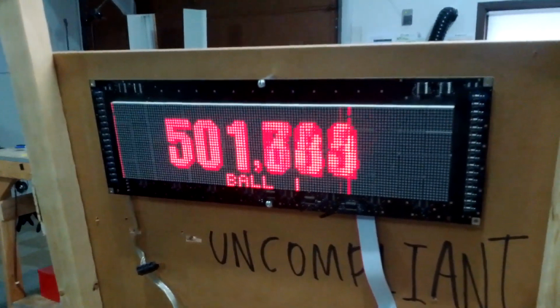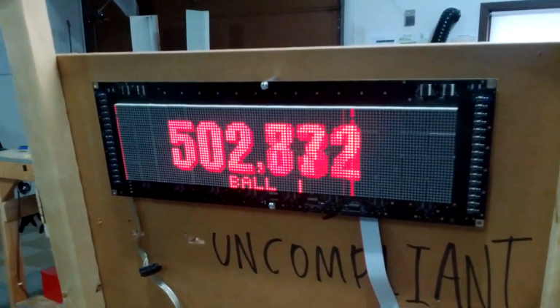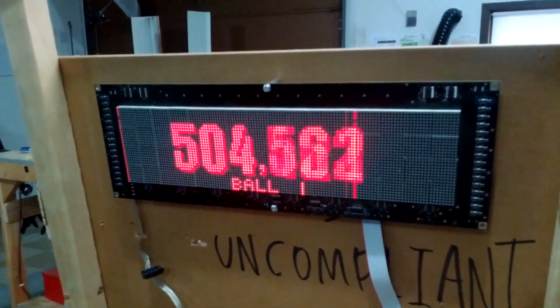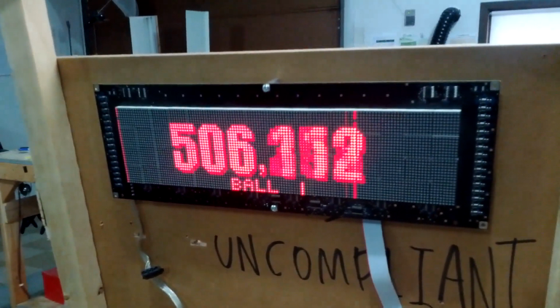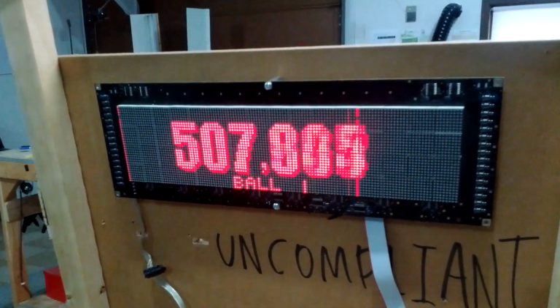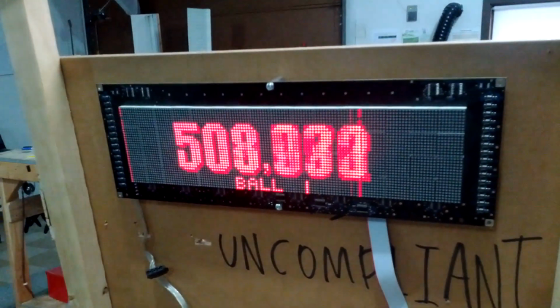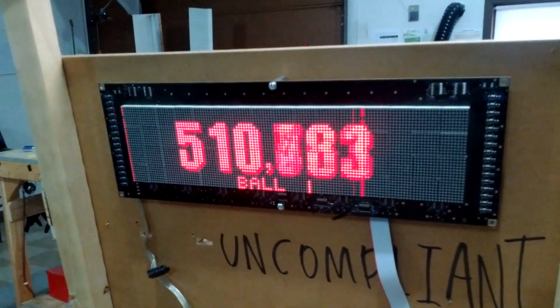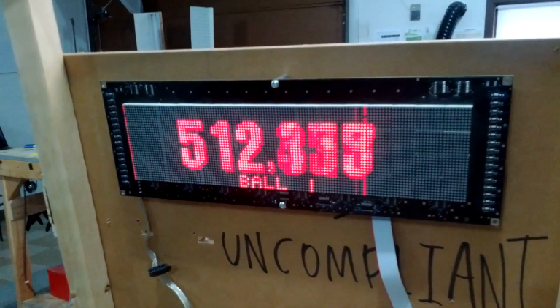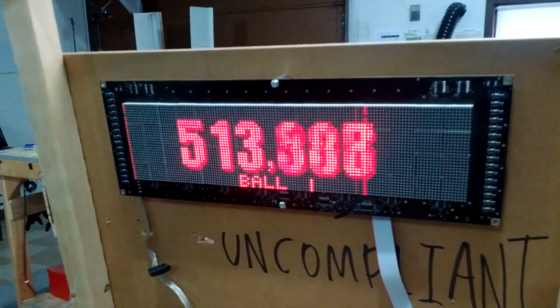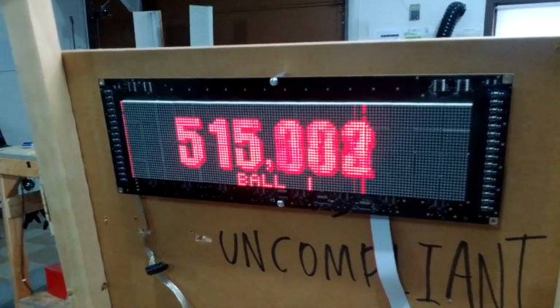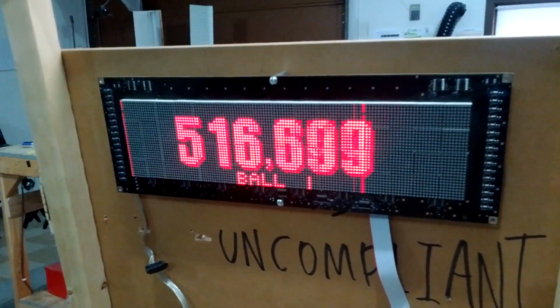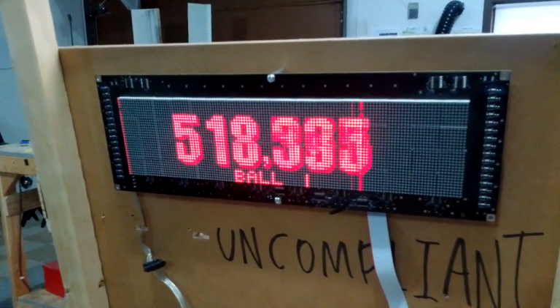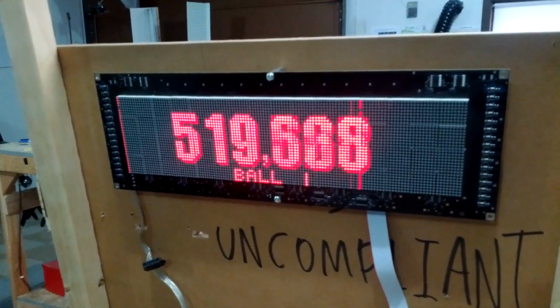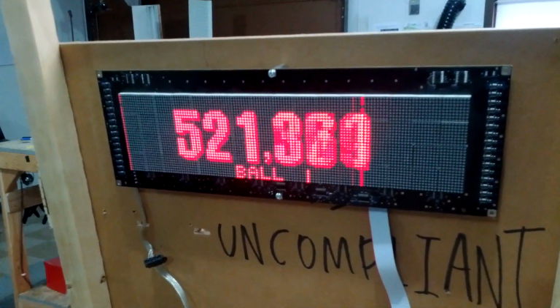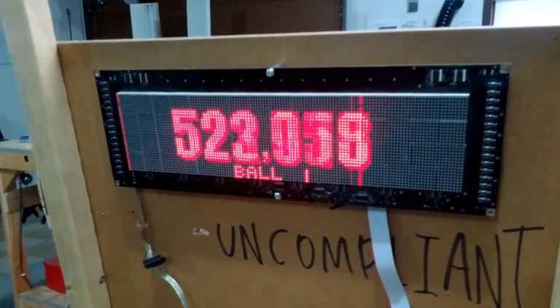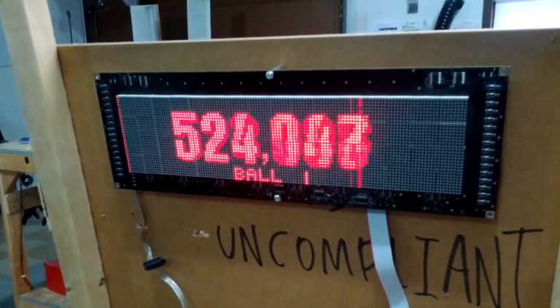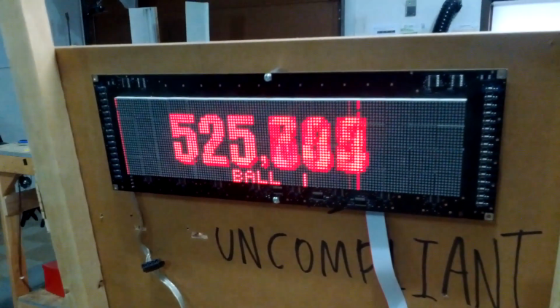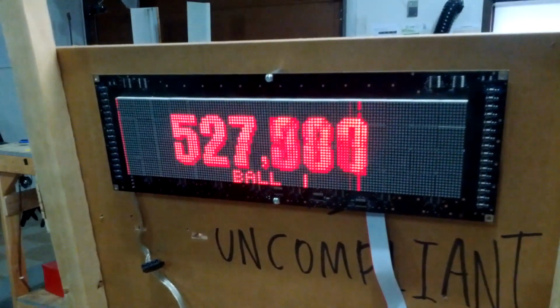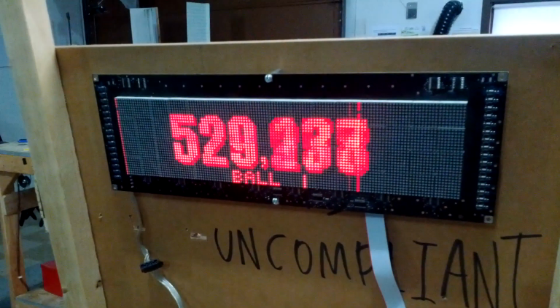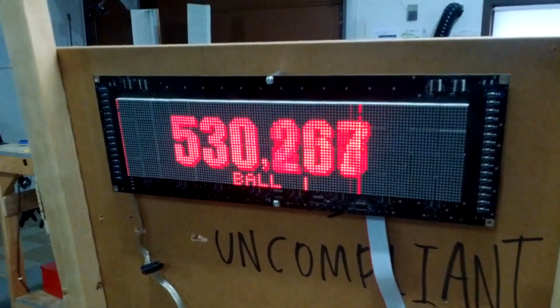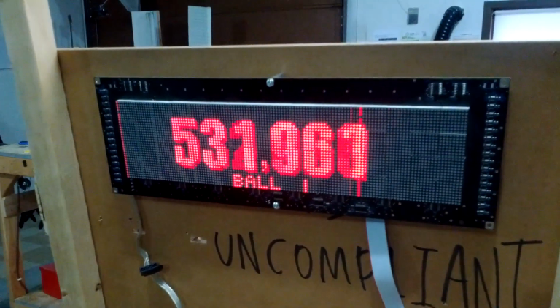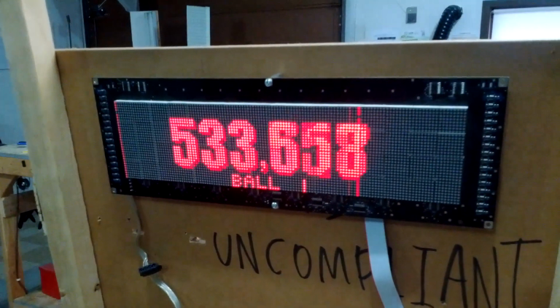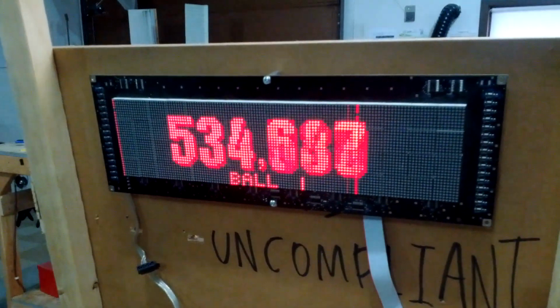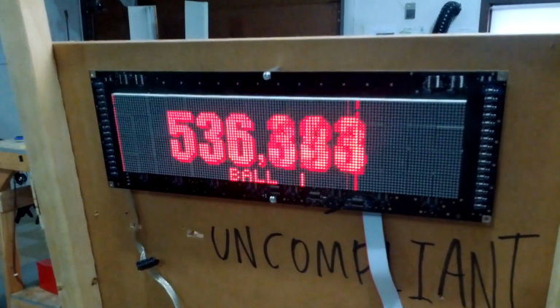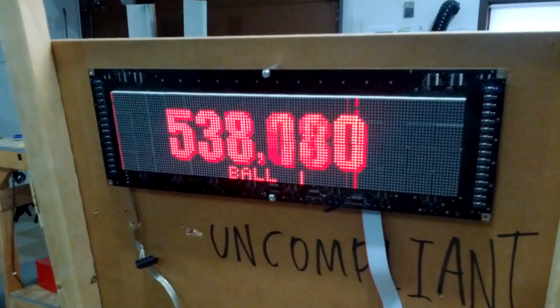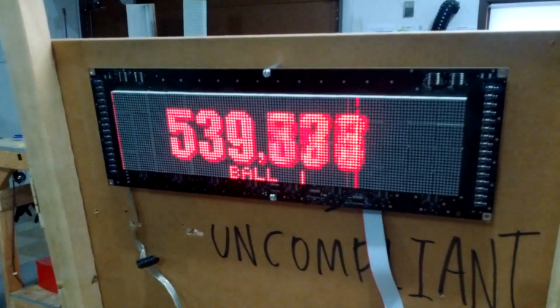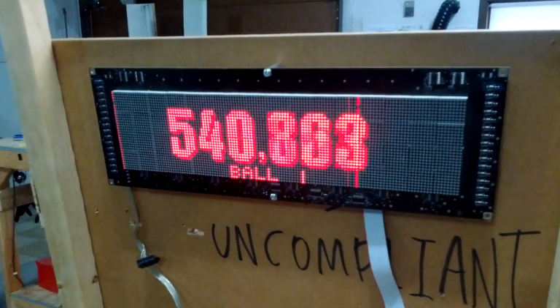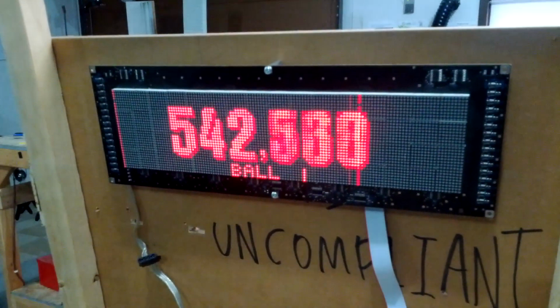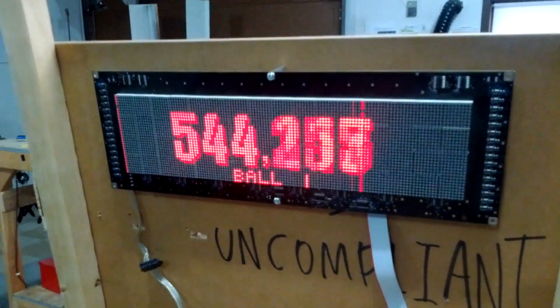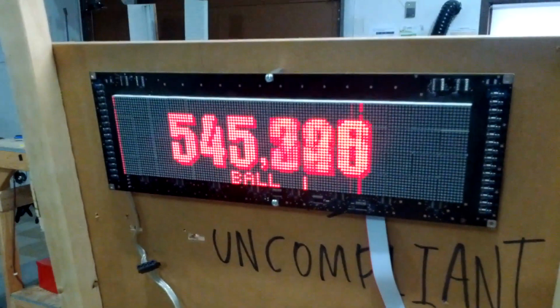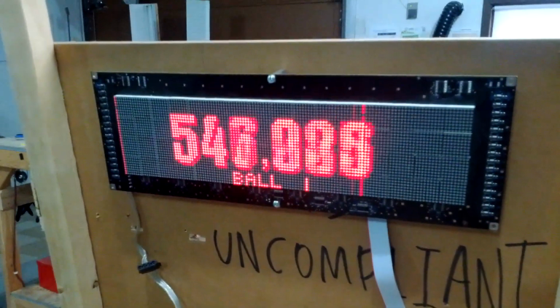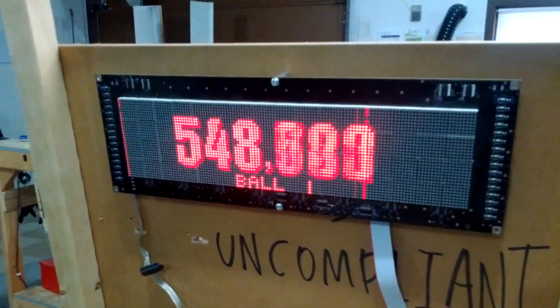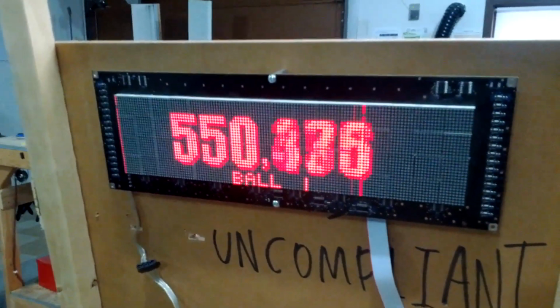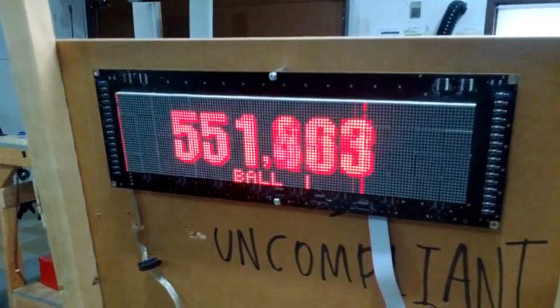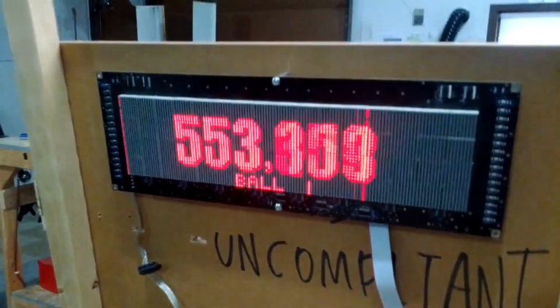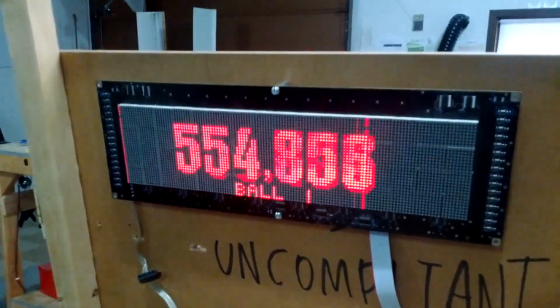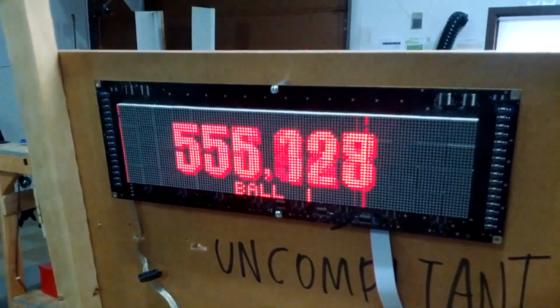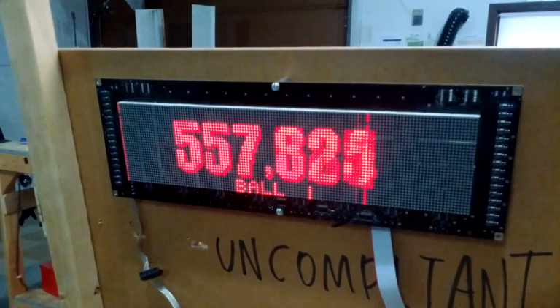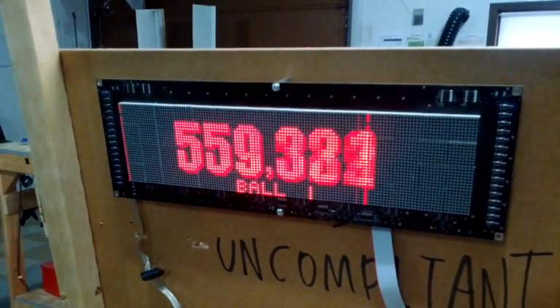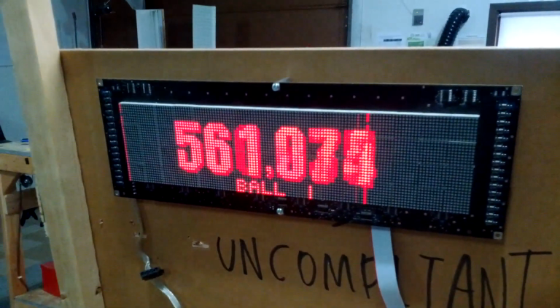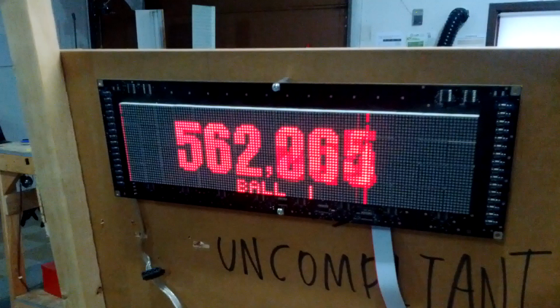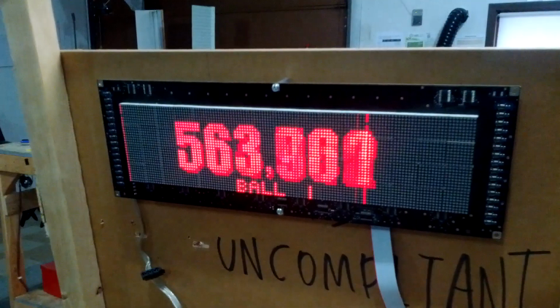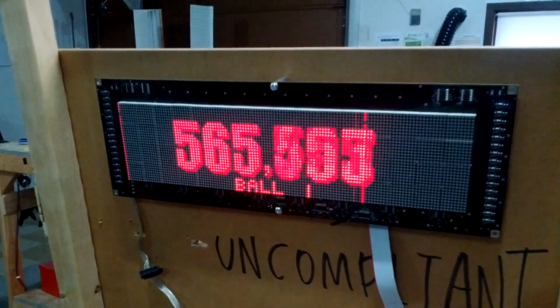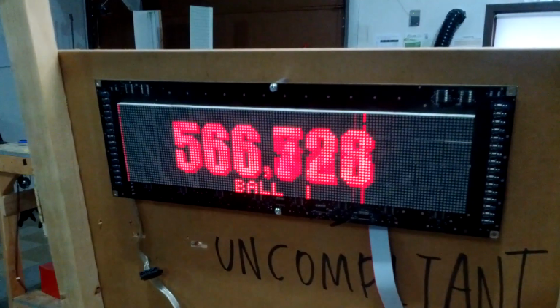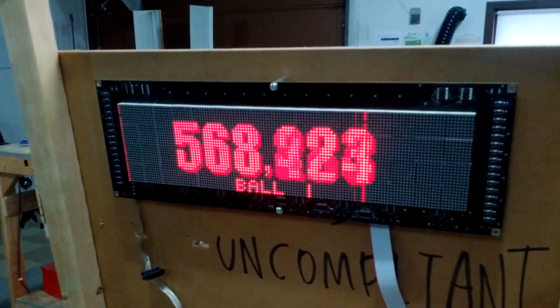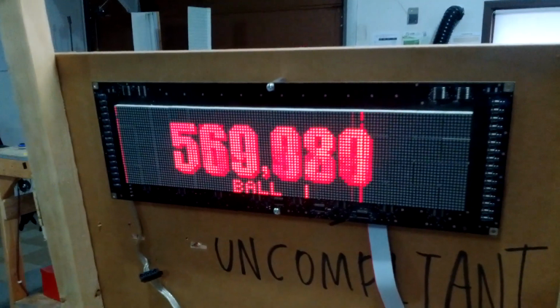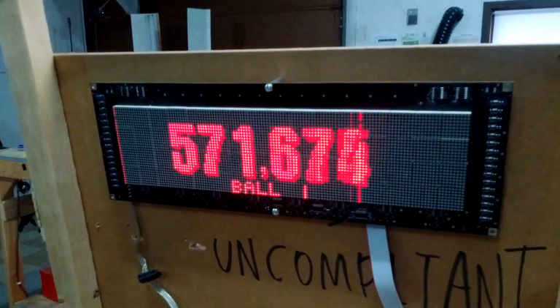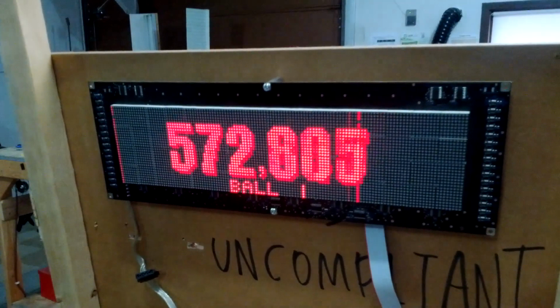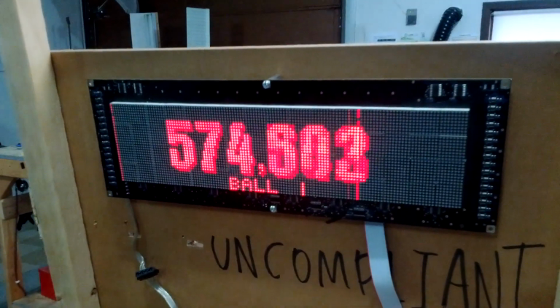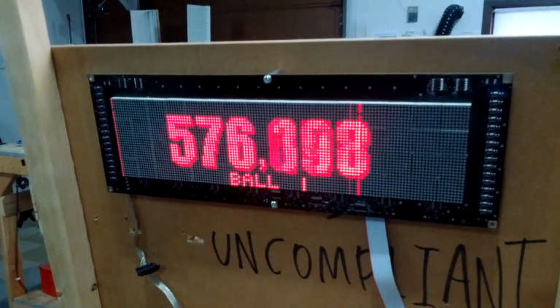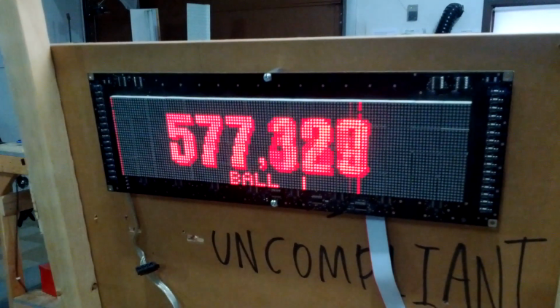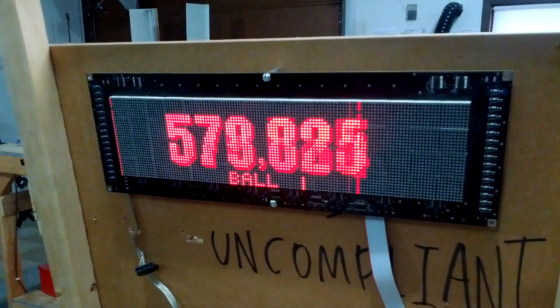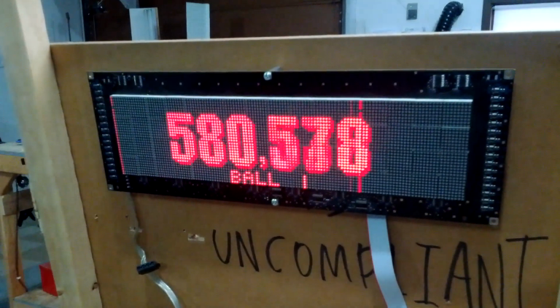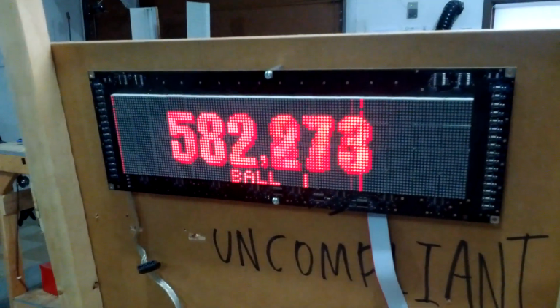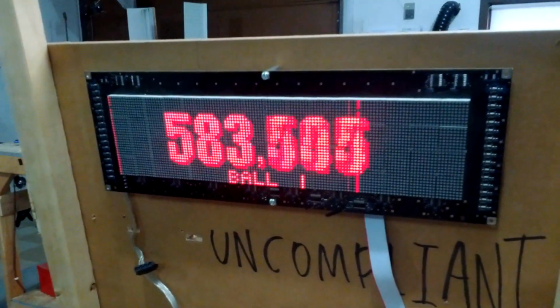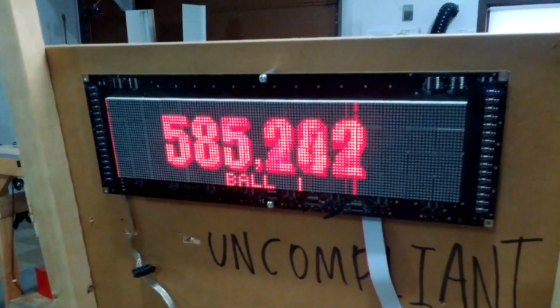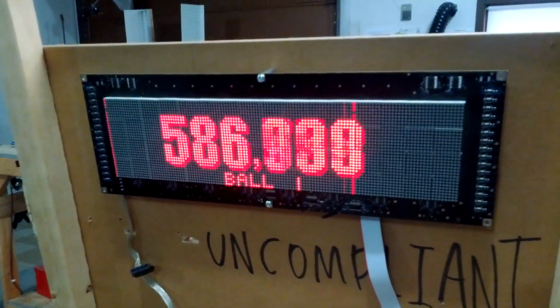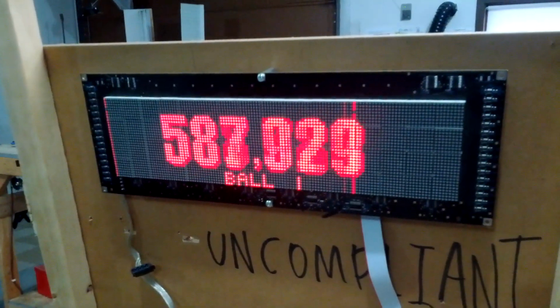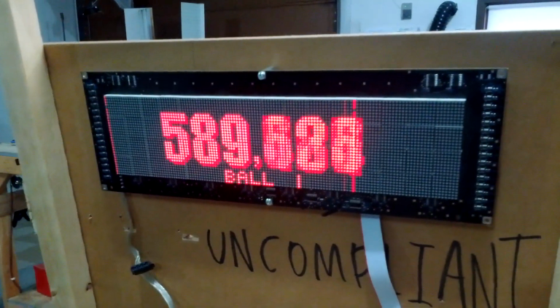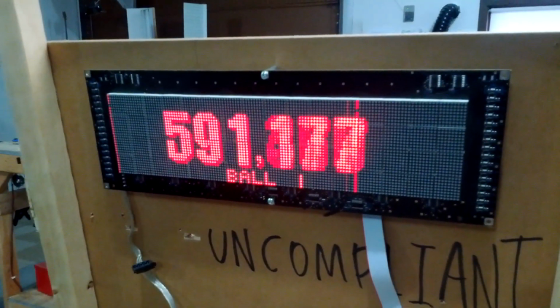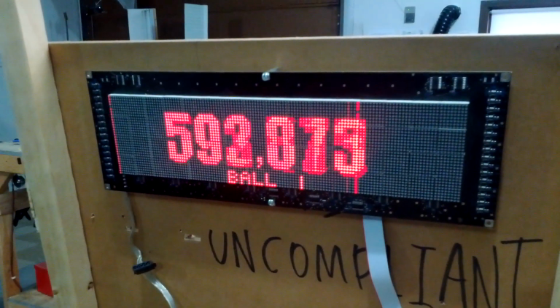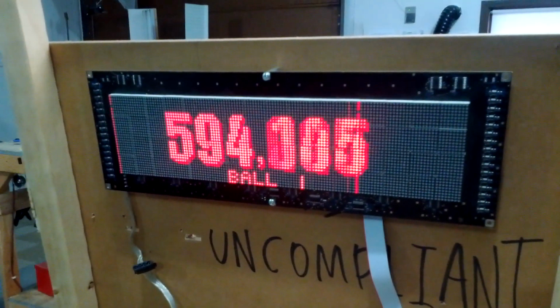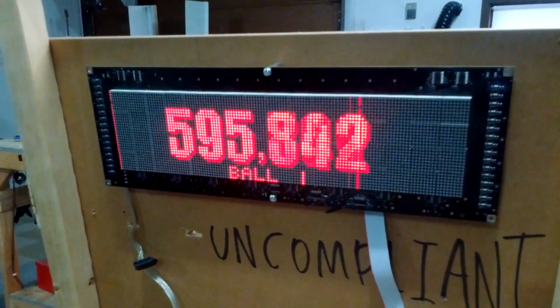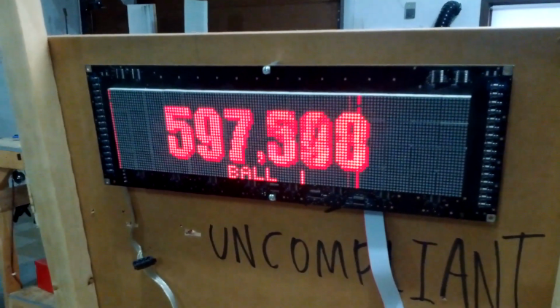Here you can see the score — it's just running through a cycle right now. It shows the ball number, and the other players' scores will be in the corner if there's more than one player.